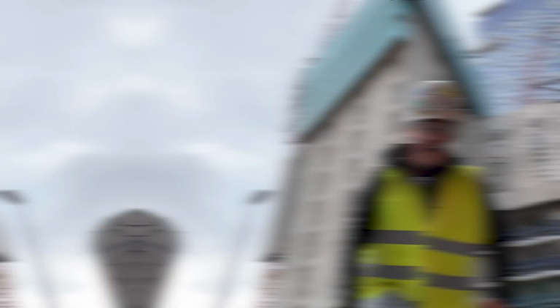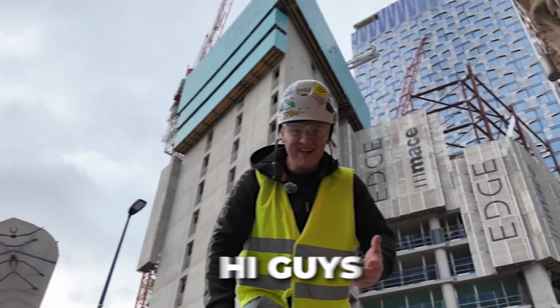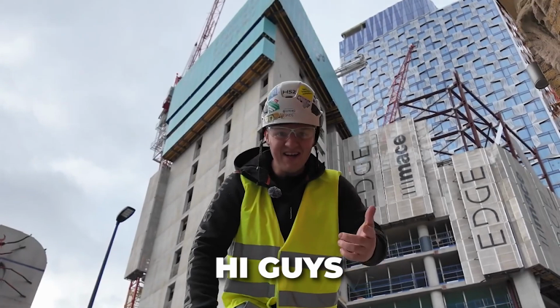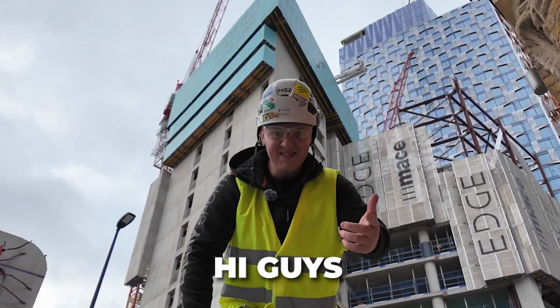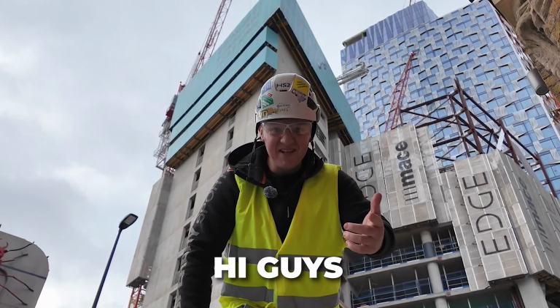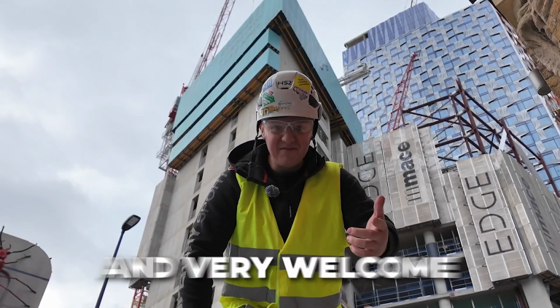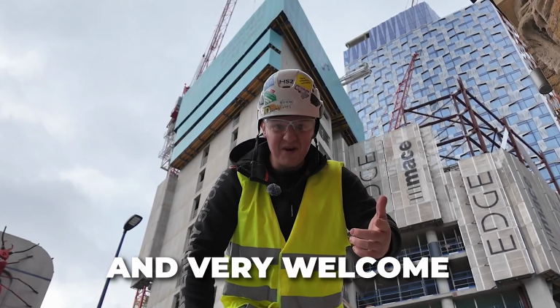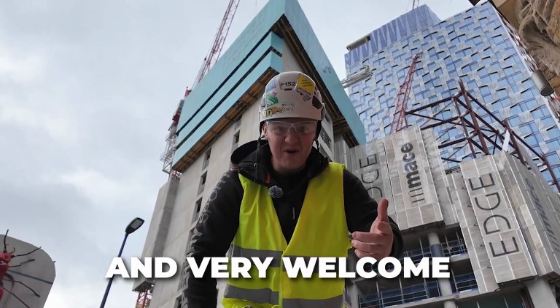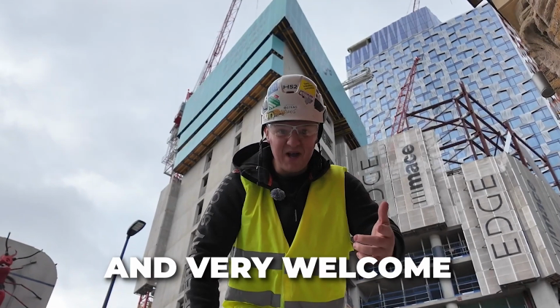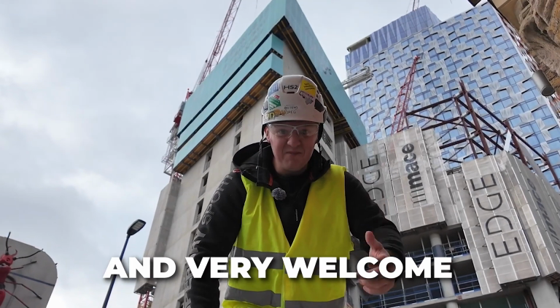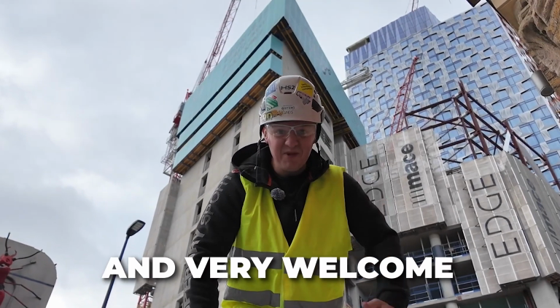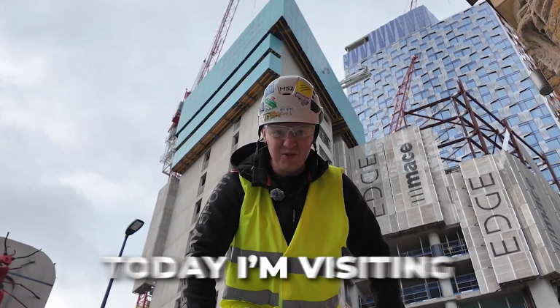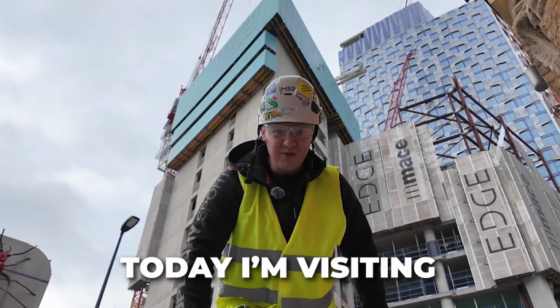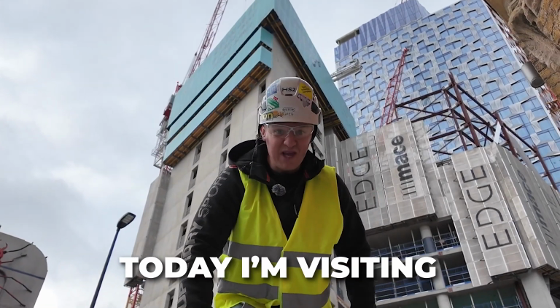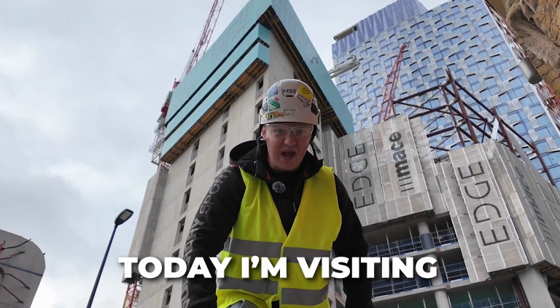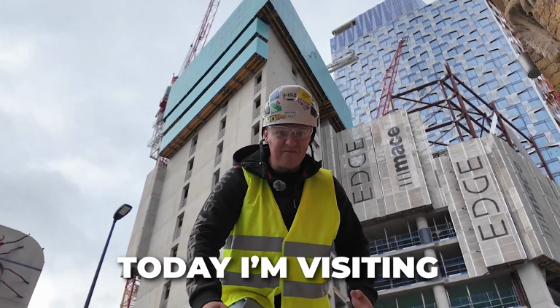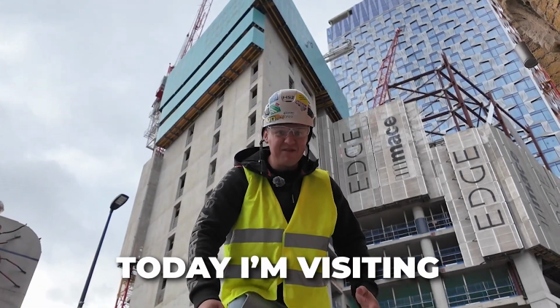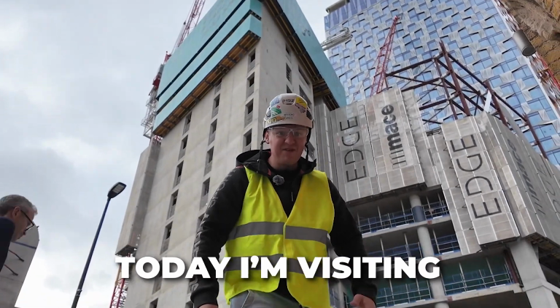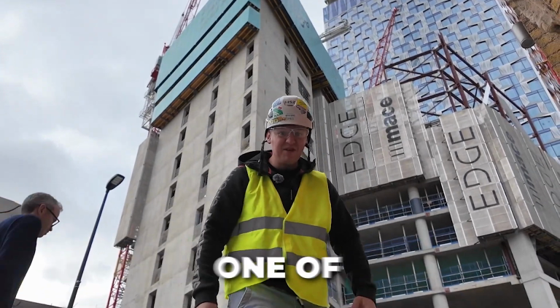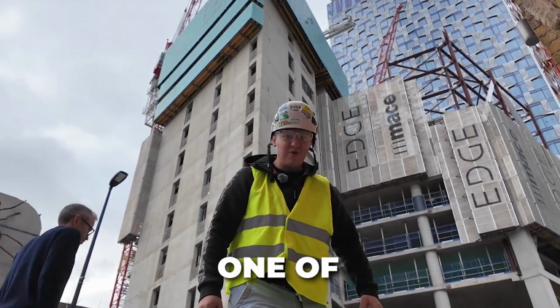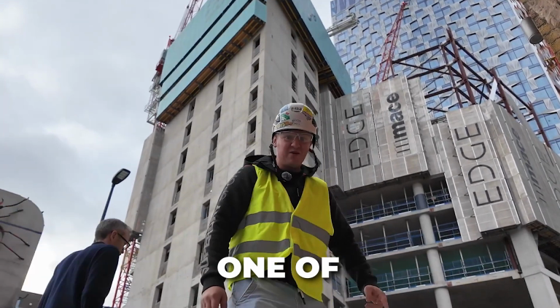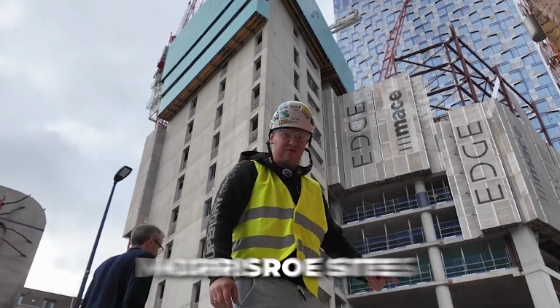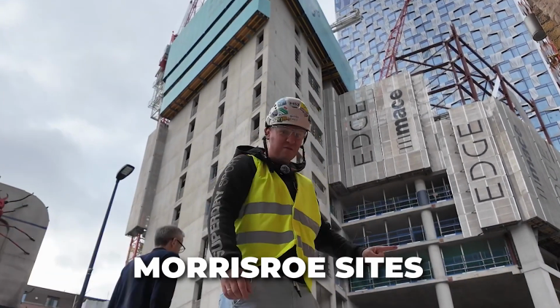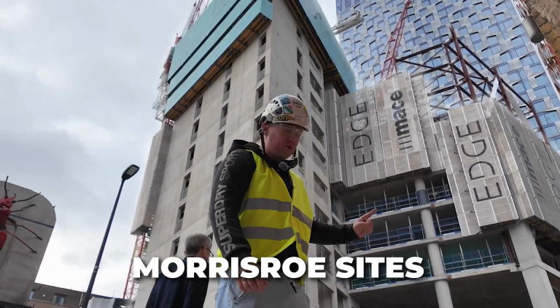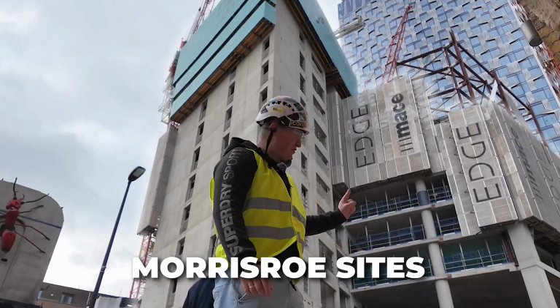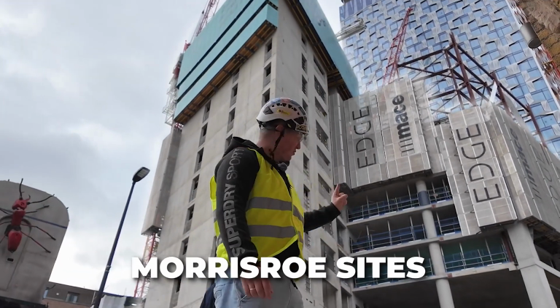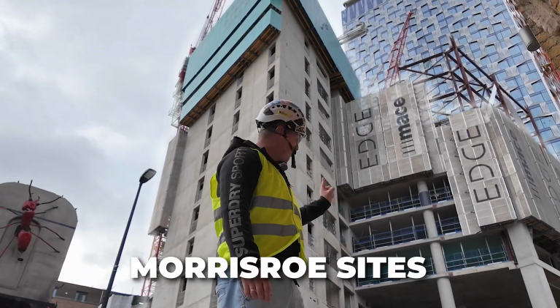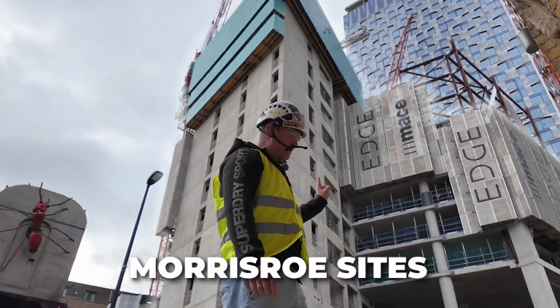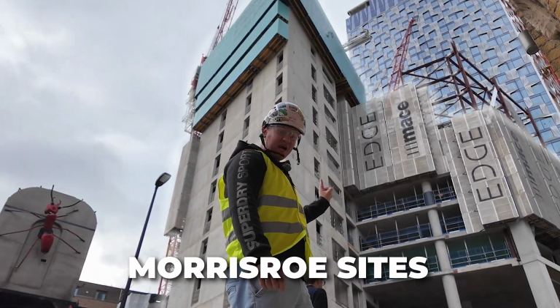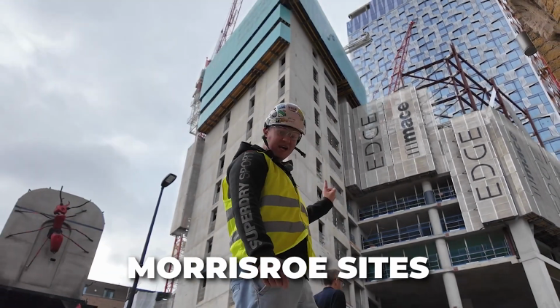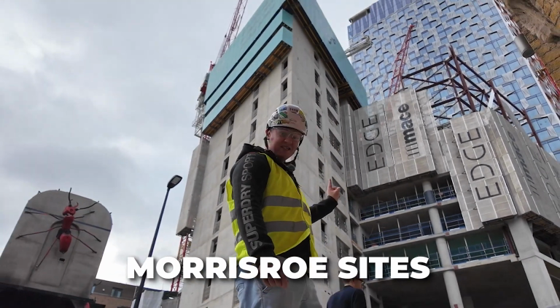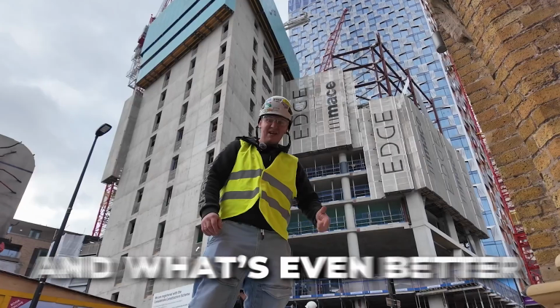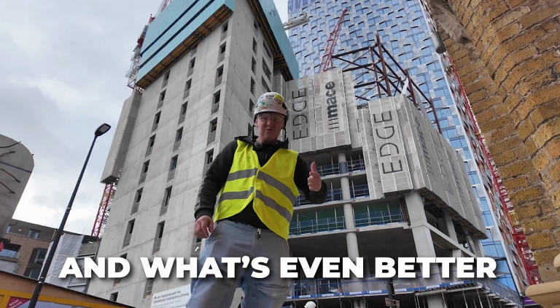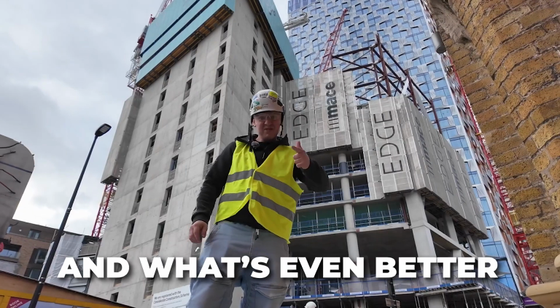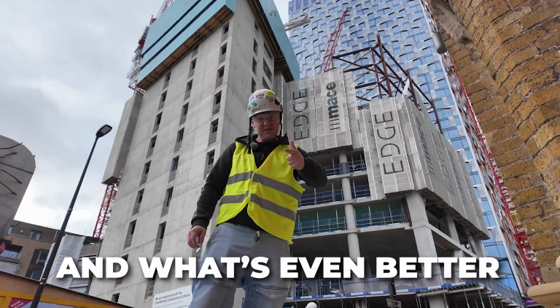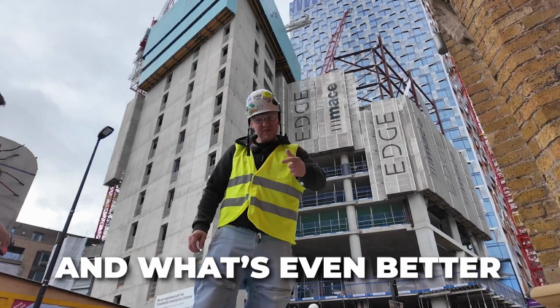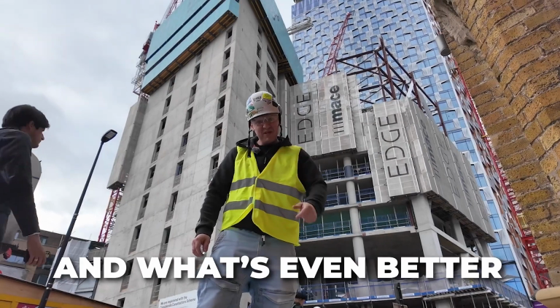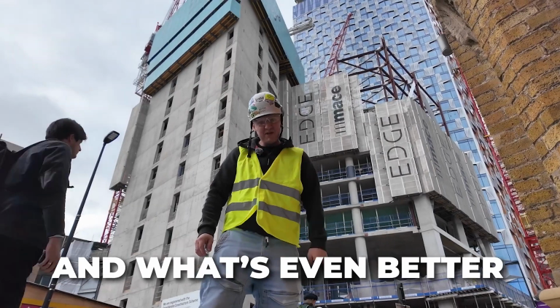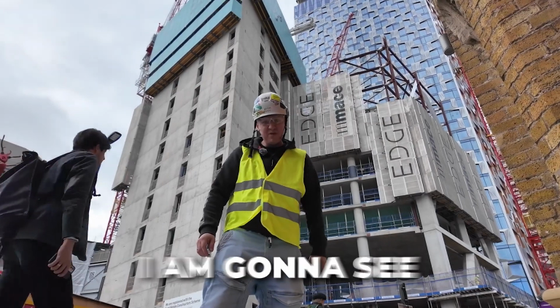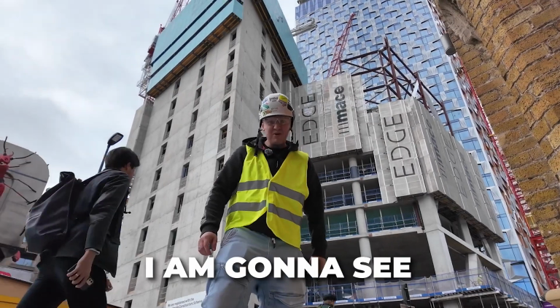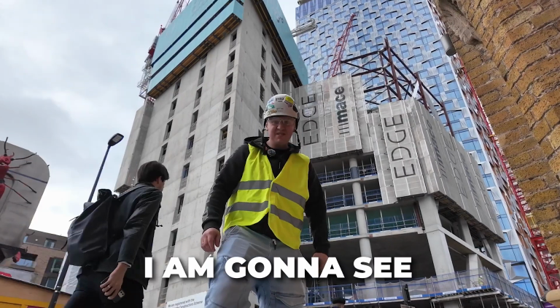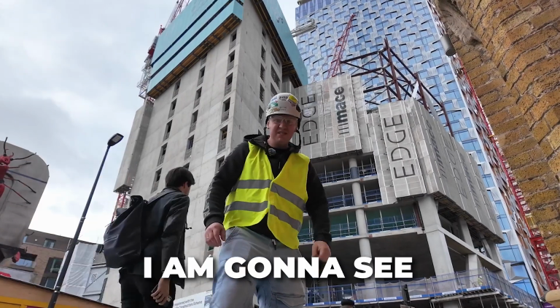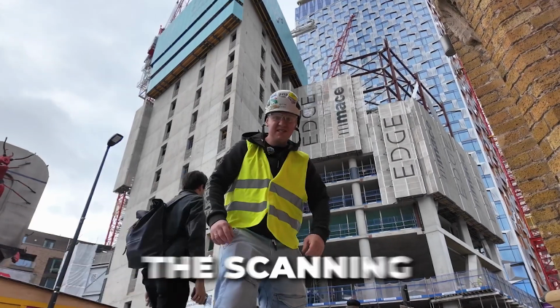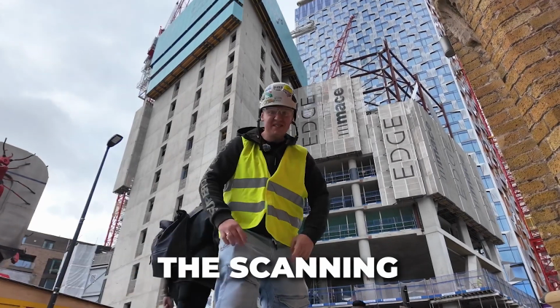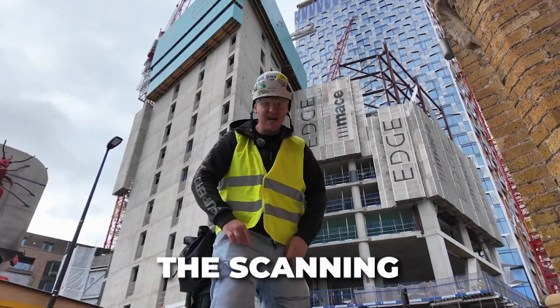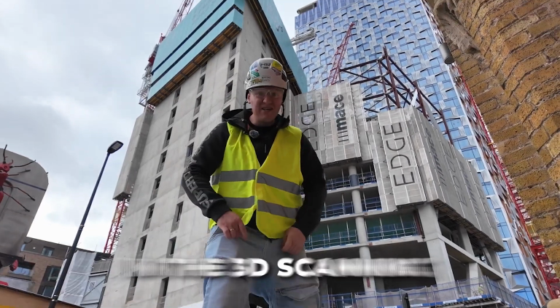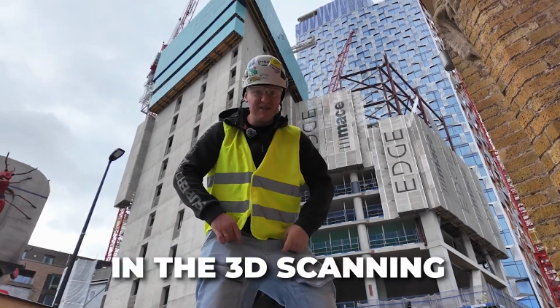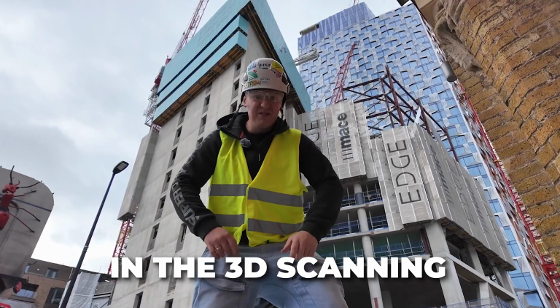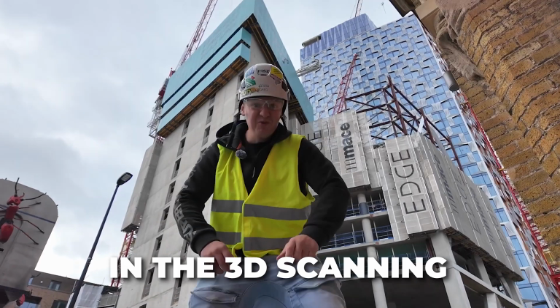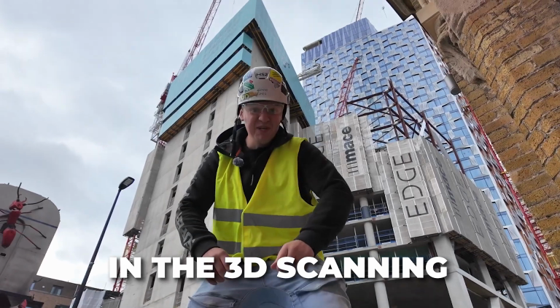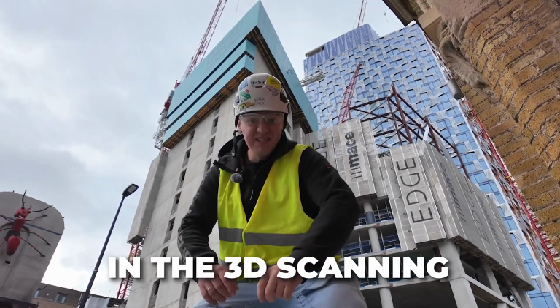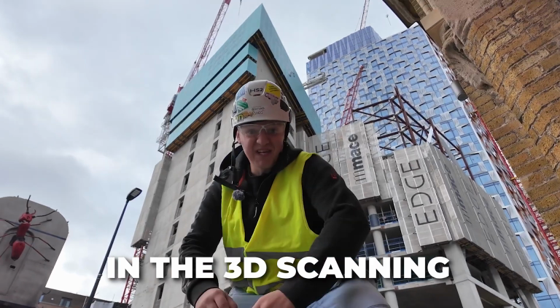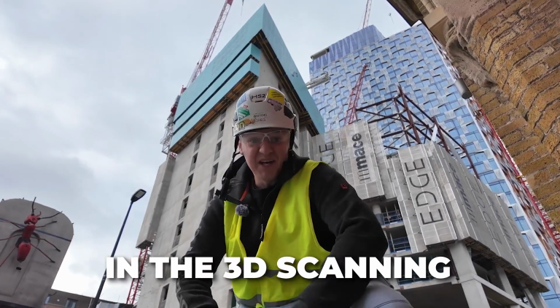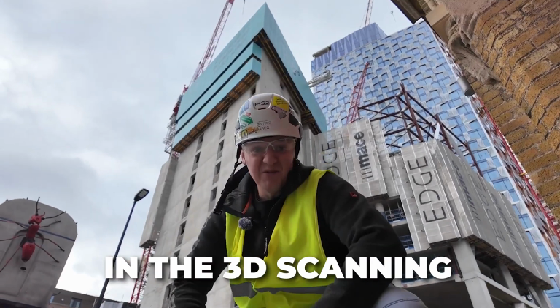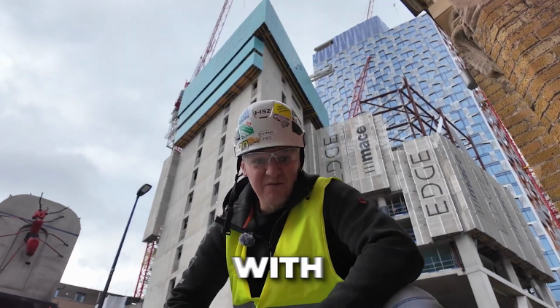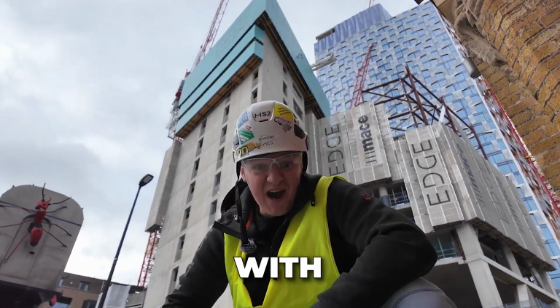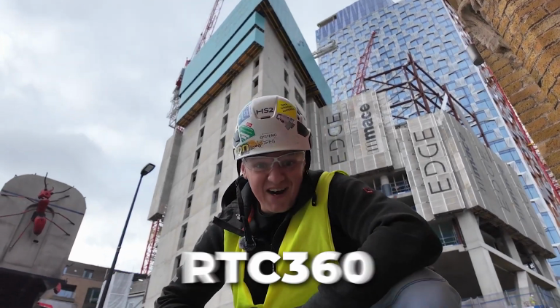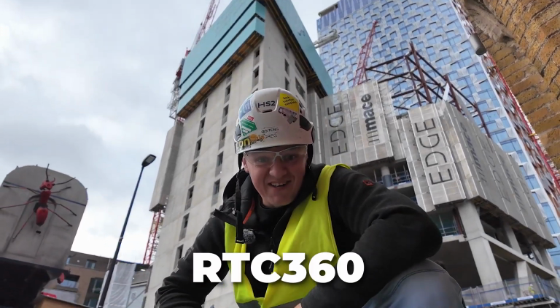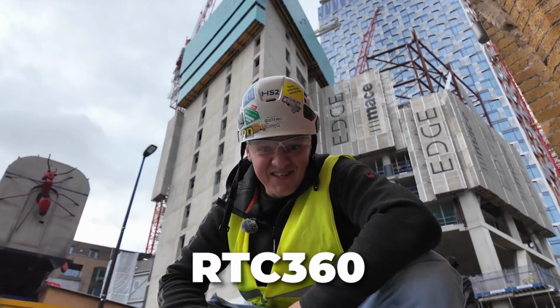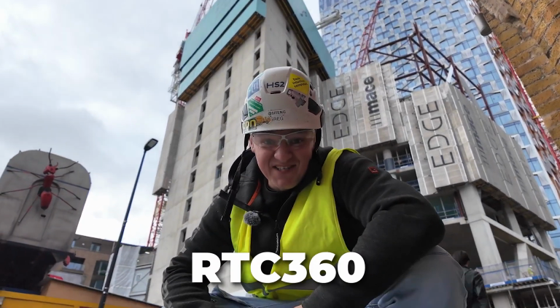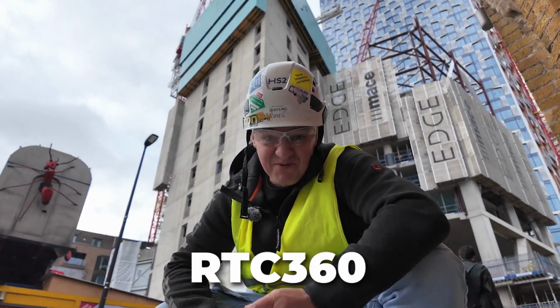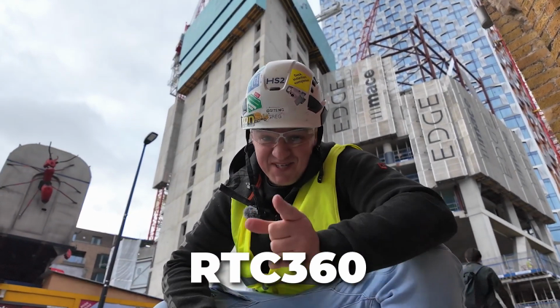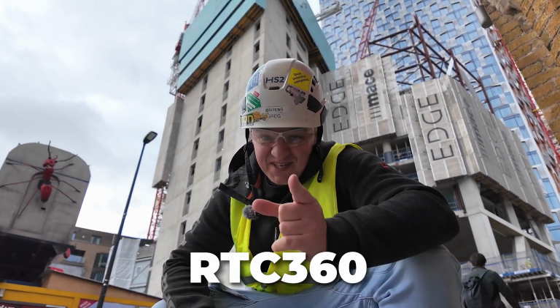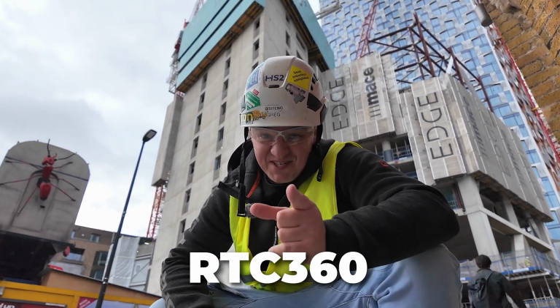Hi guys and very welcome. Today I'm visiting one of Morris Row's sites and what's even better, I'm gonna see the 3D scanning with the RTC 360.